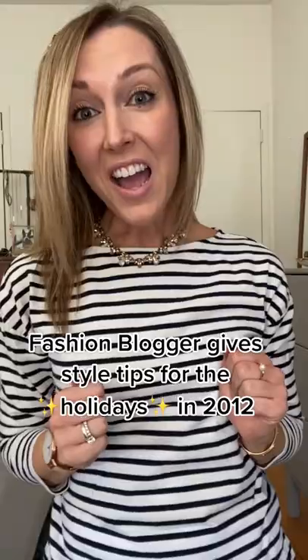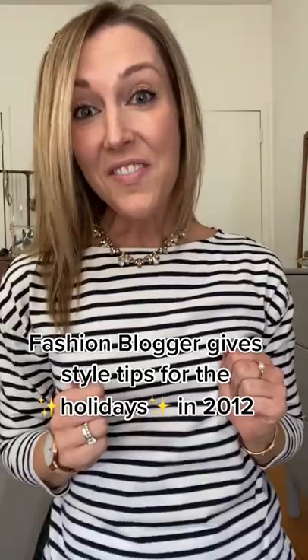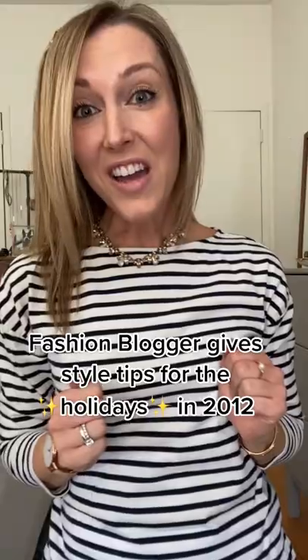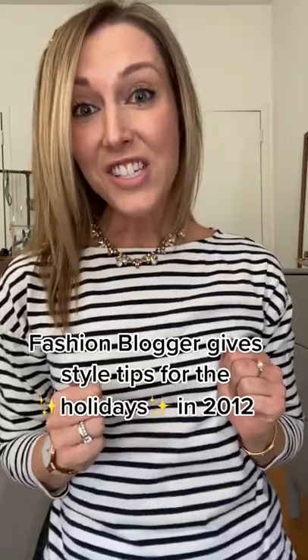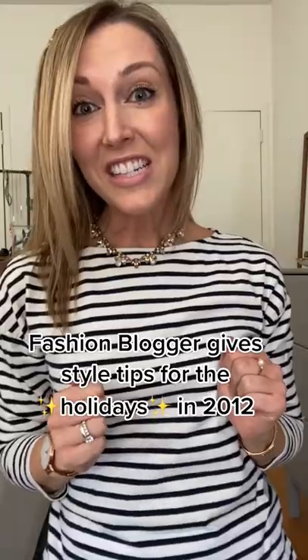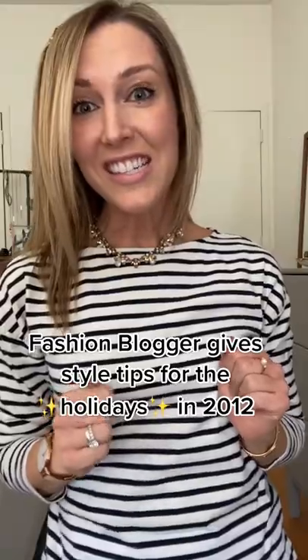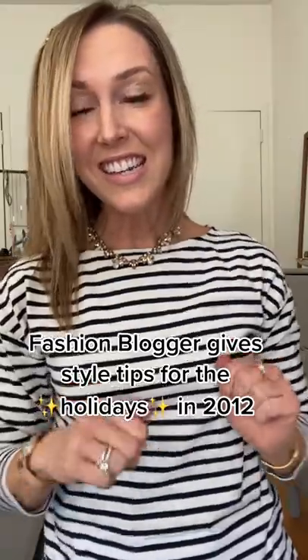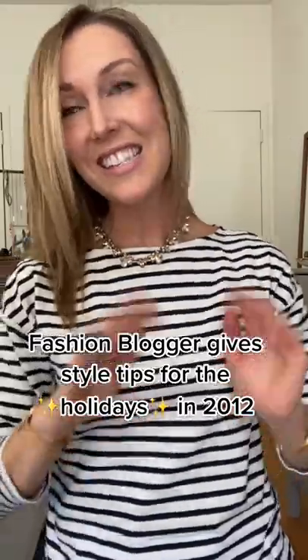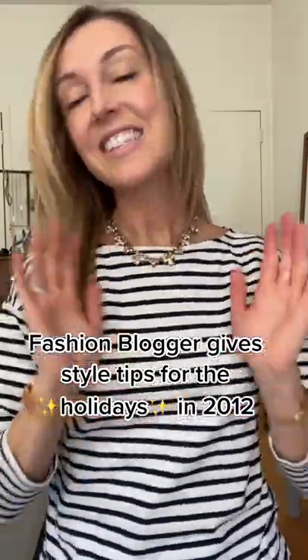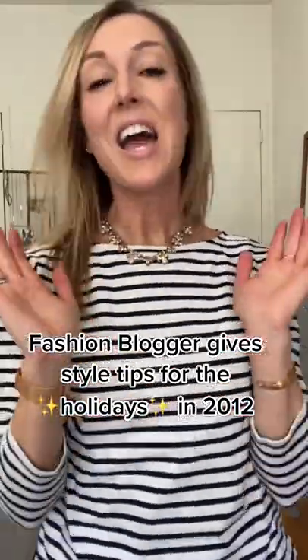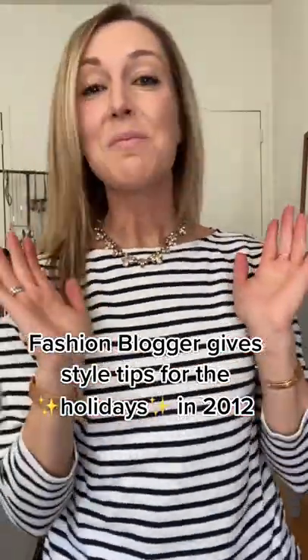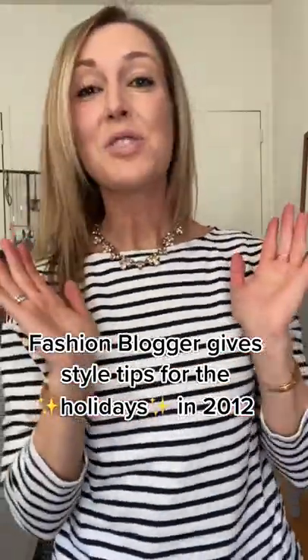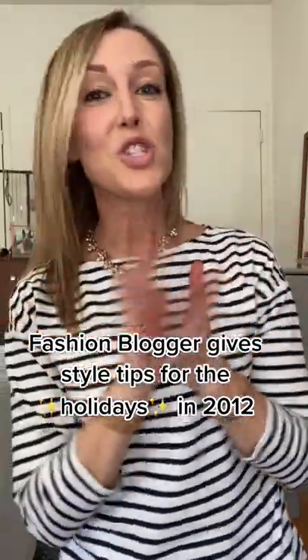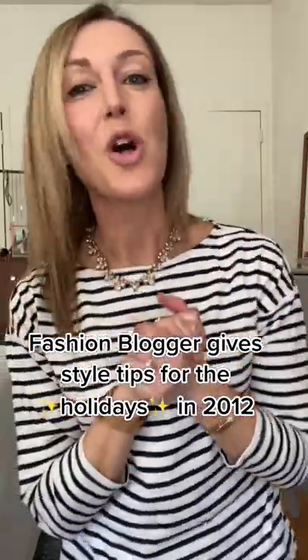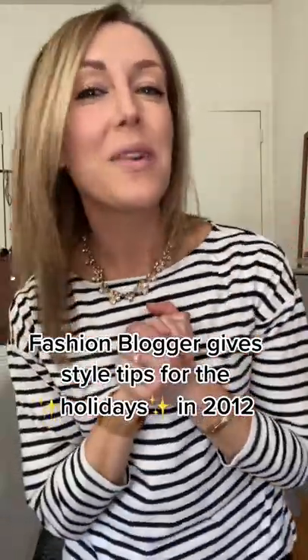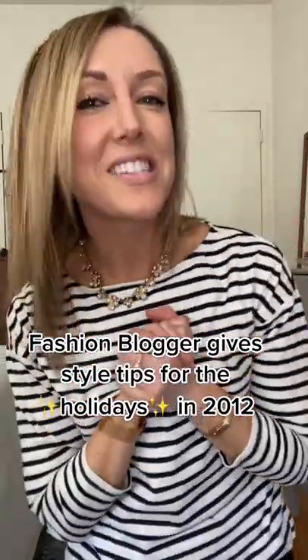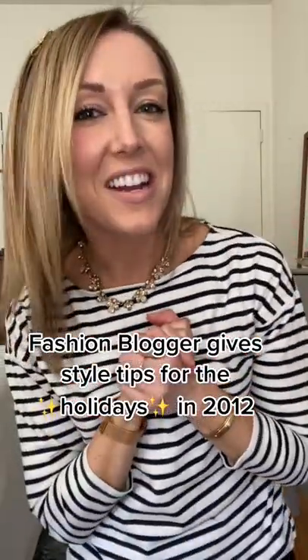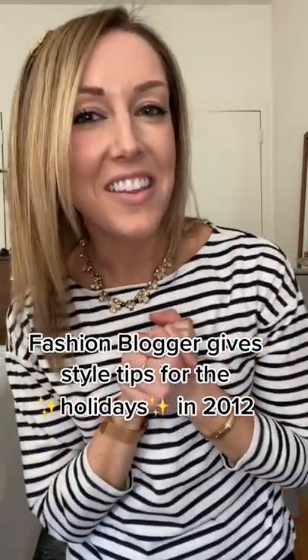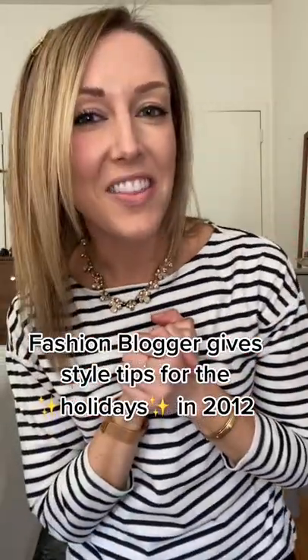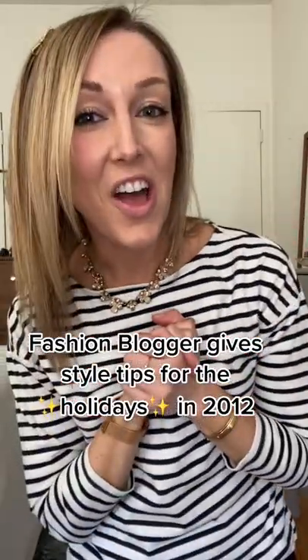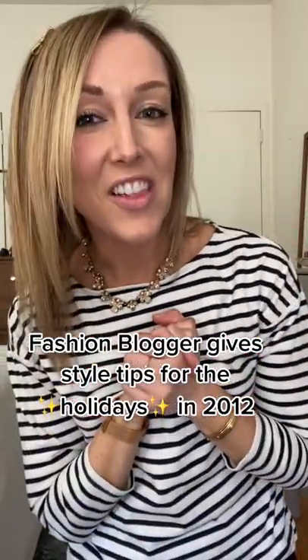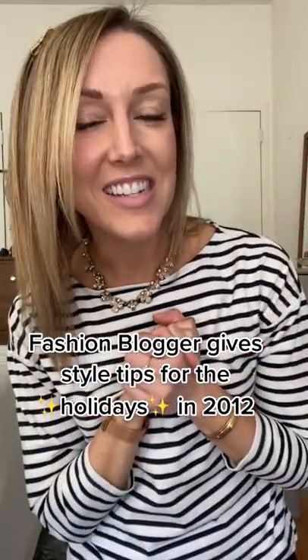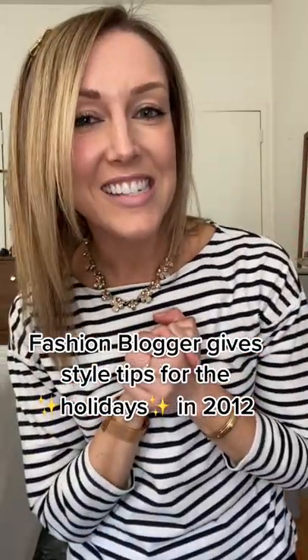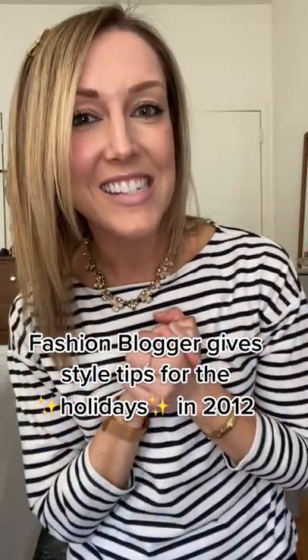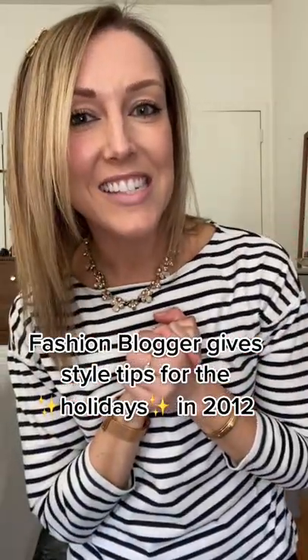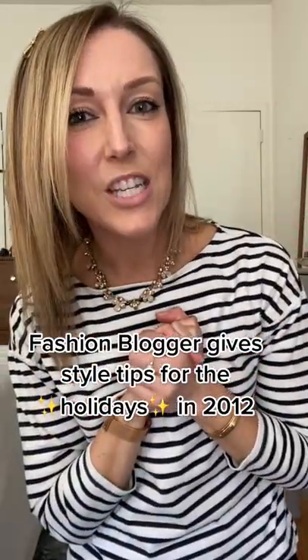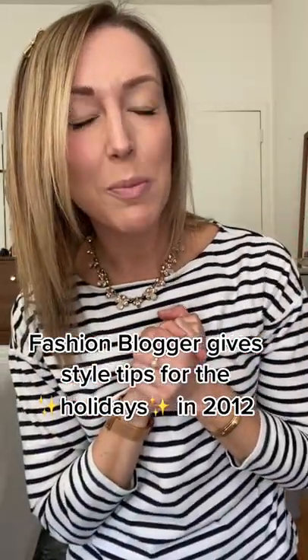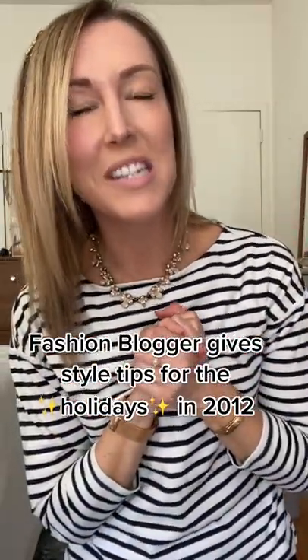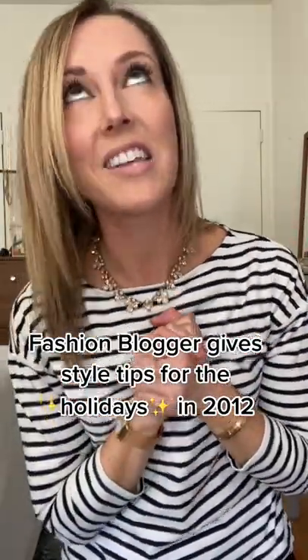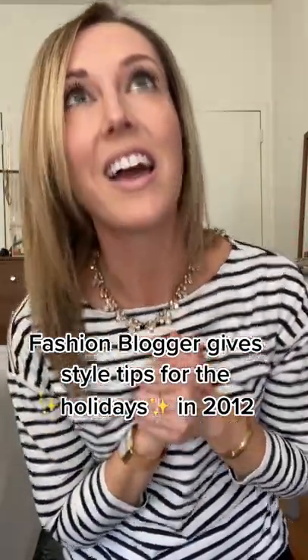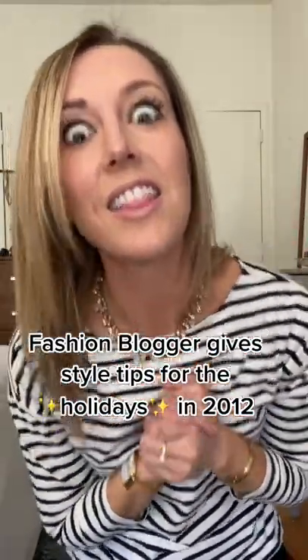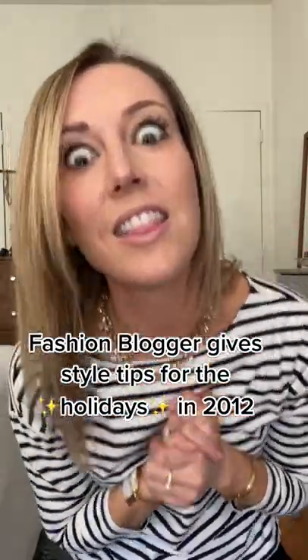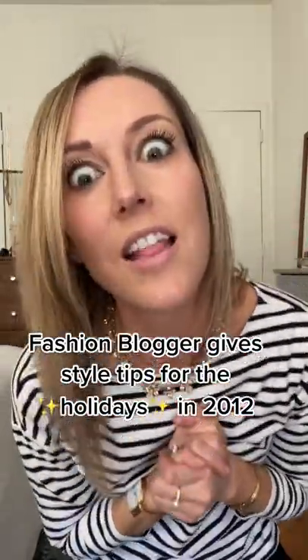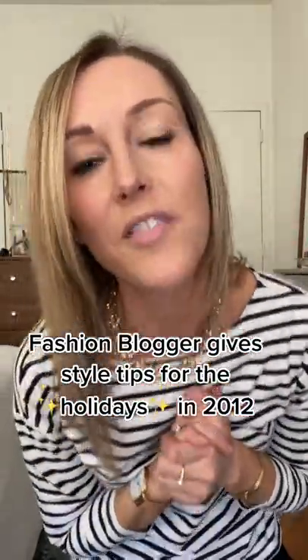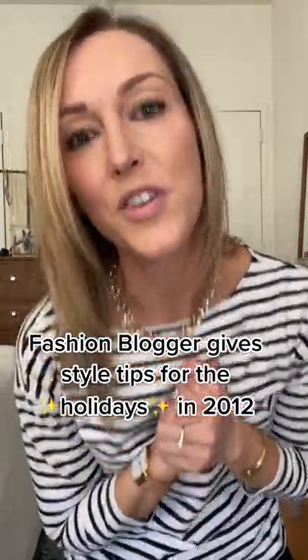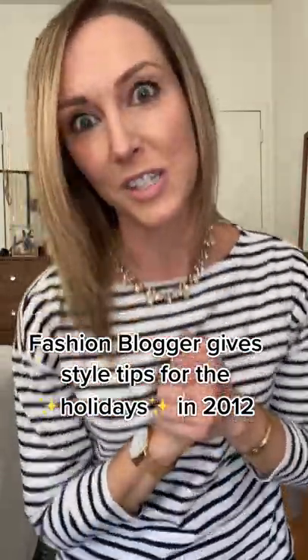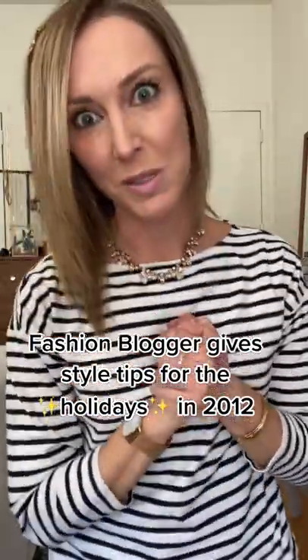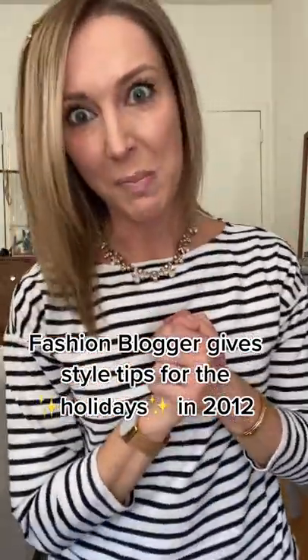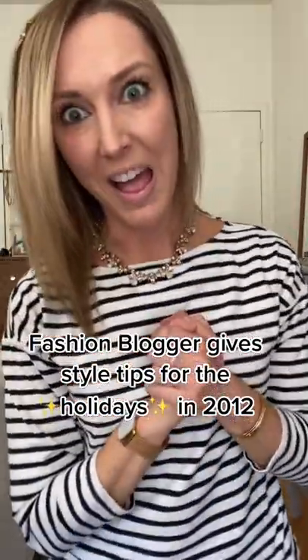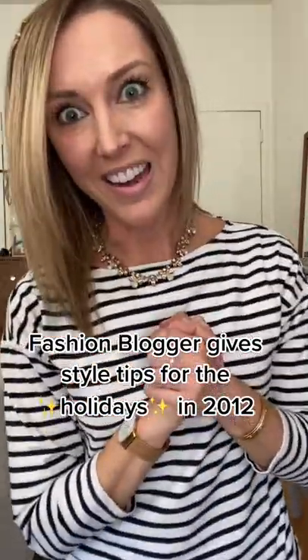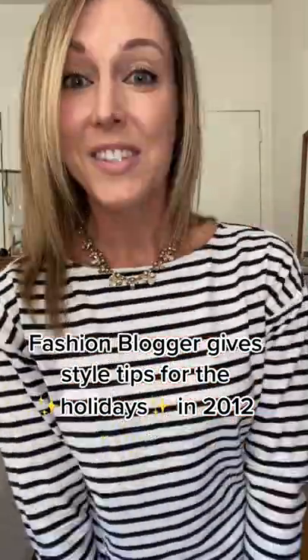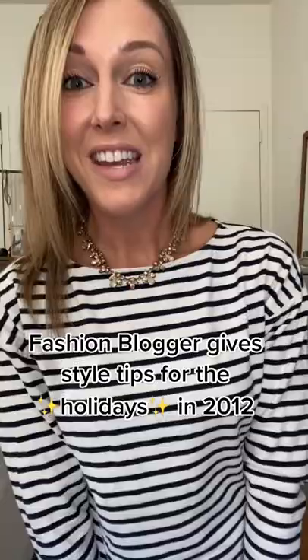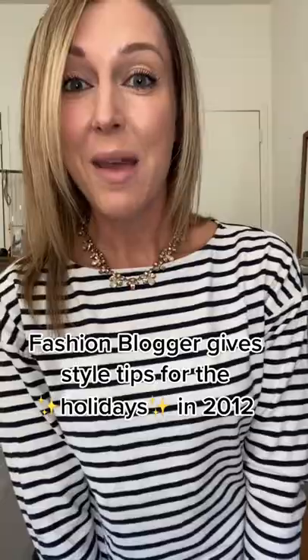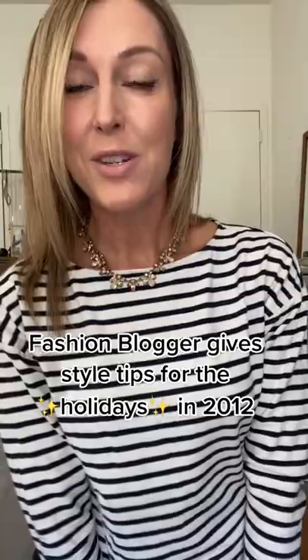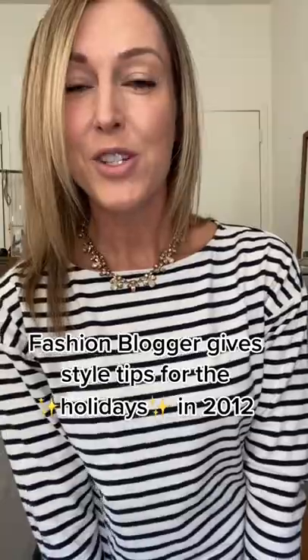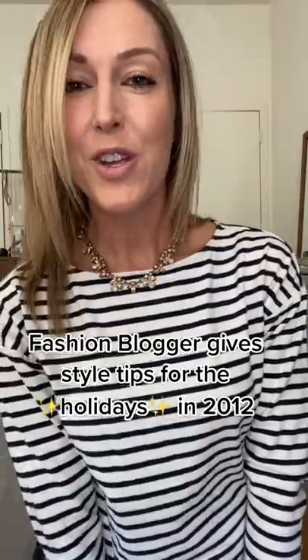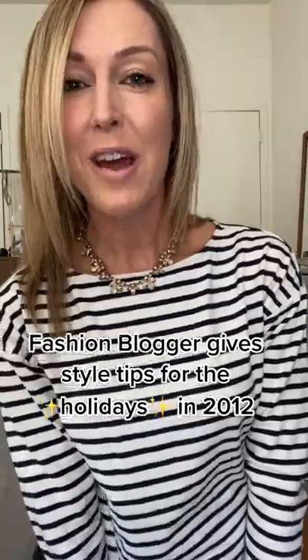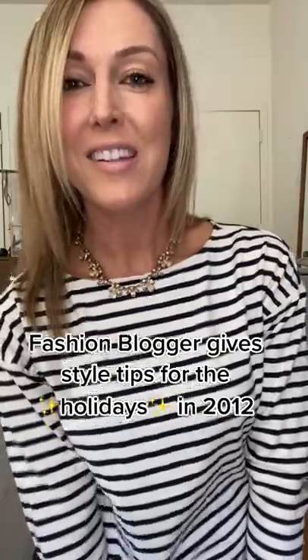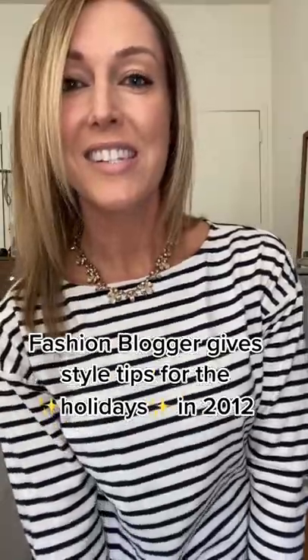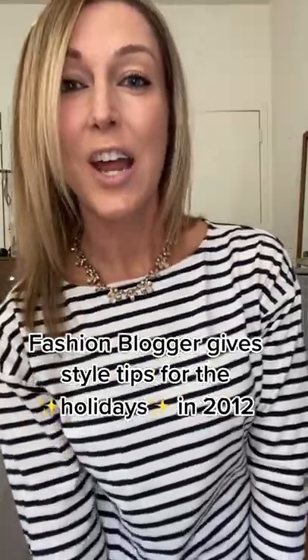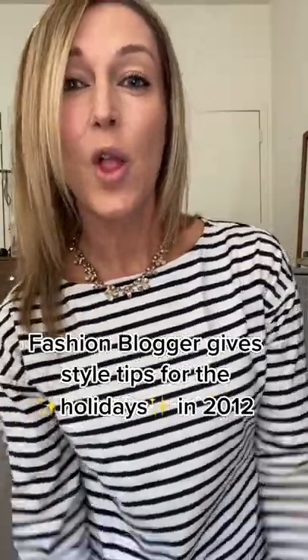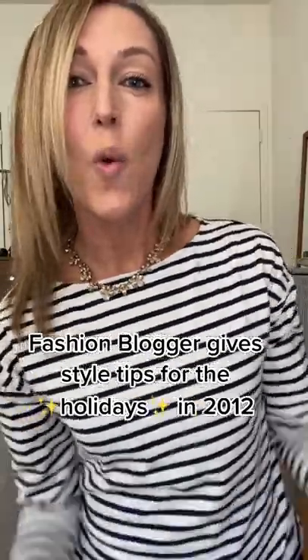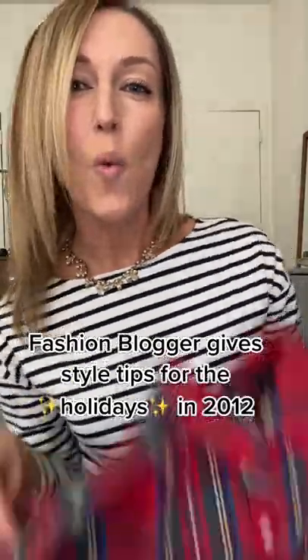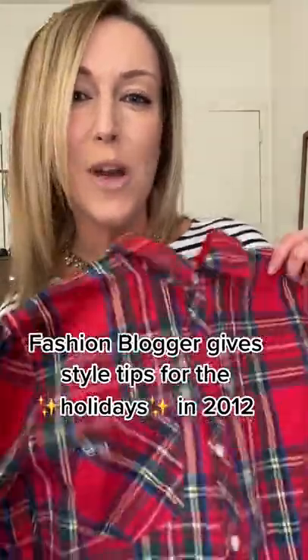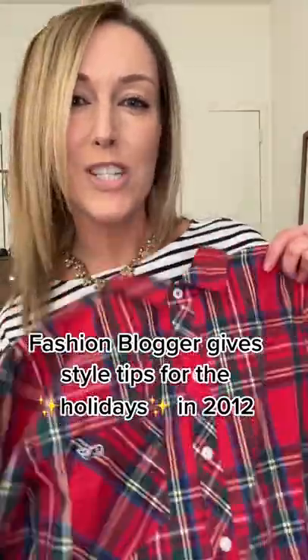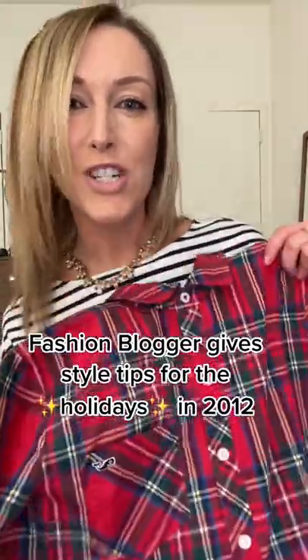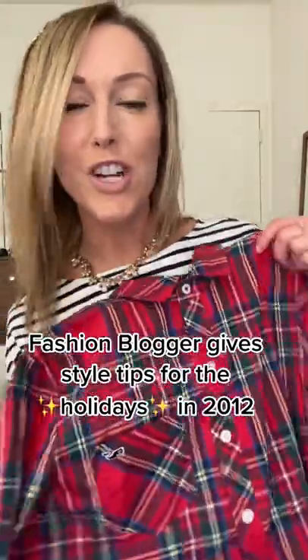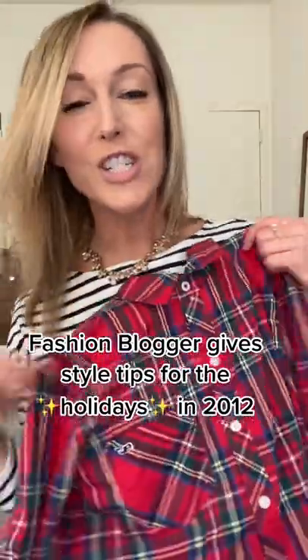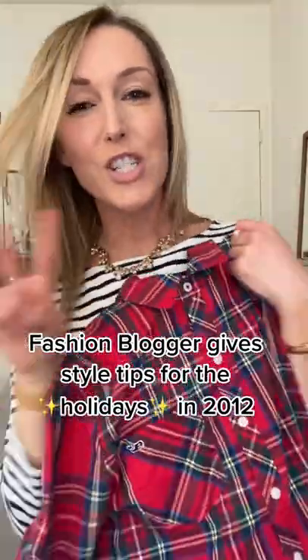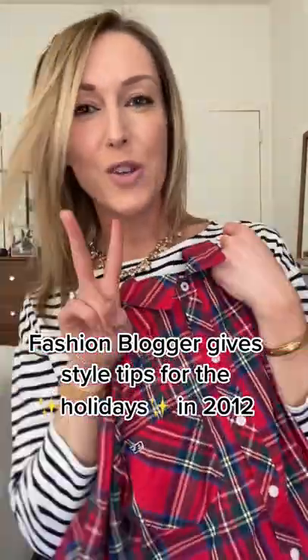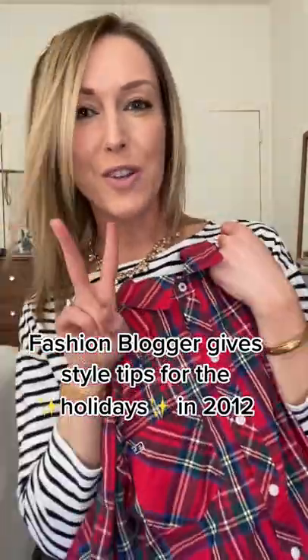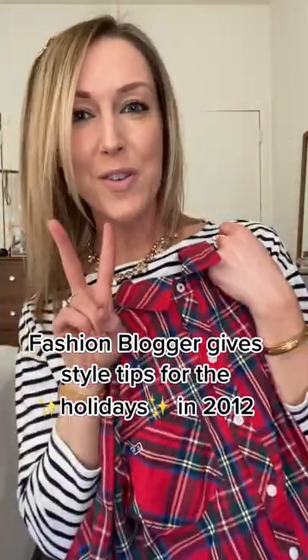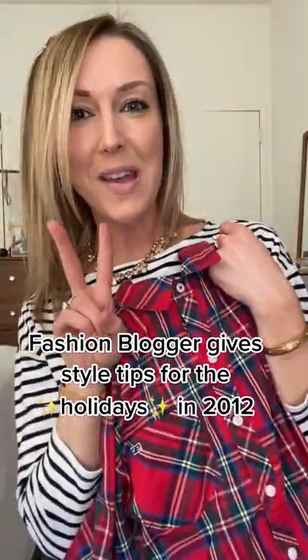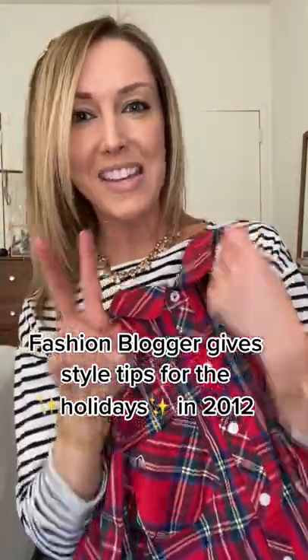Hey Fashionistas! I am so excited that the holiday season is here because I love Christmas plans. Today I'm going to show you how to style one shirt two different ways.